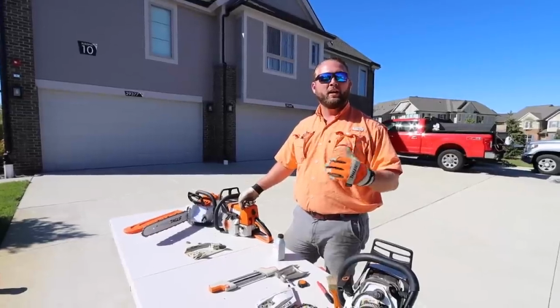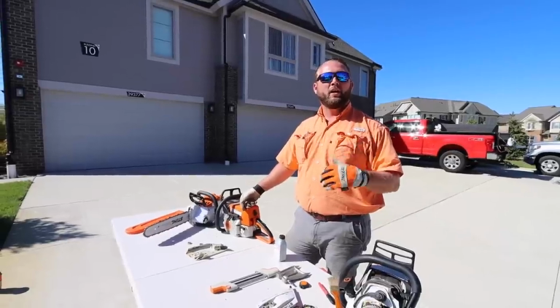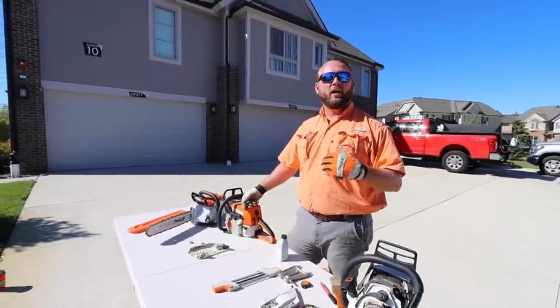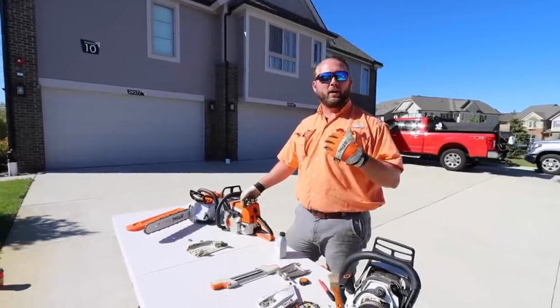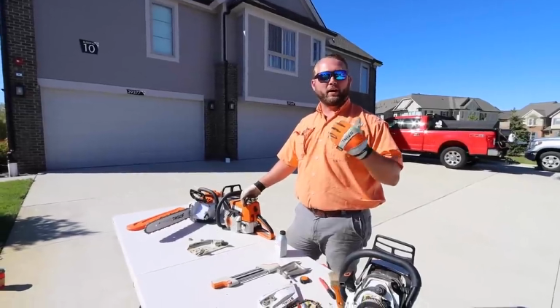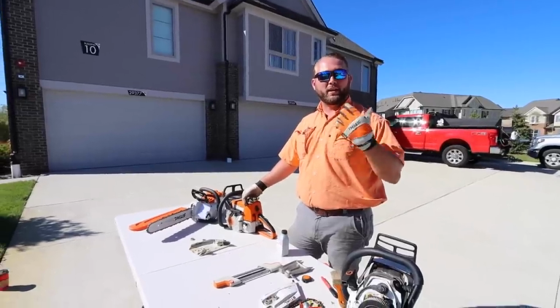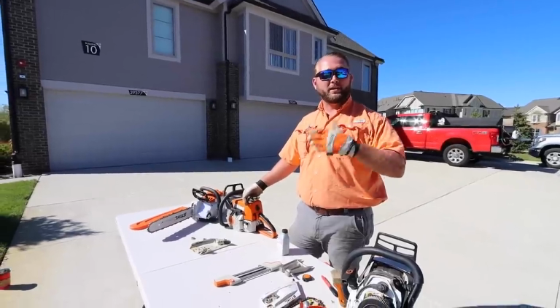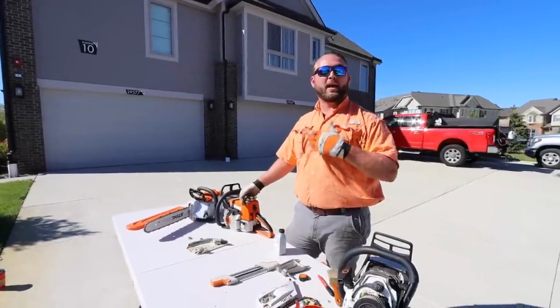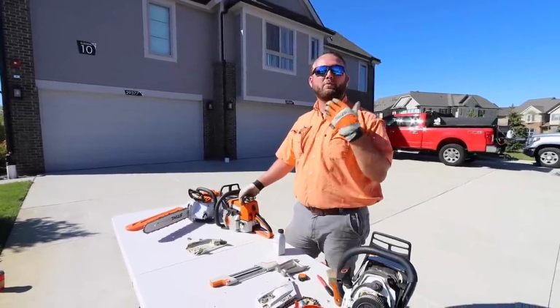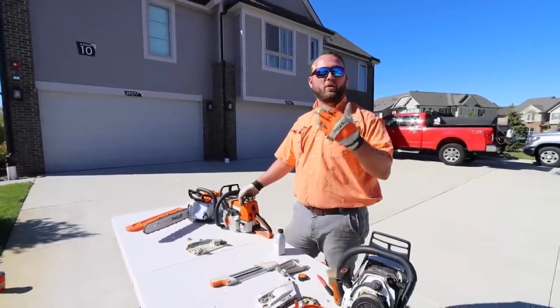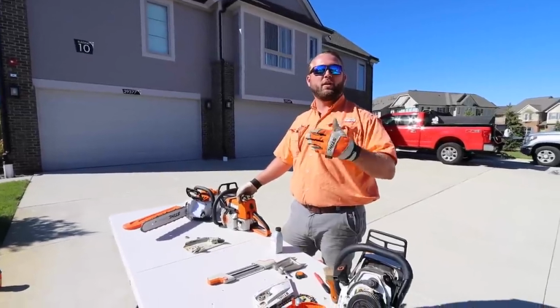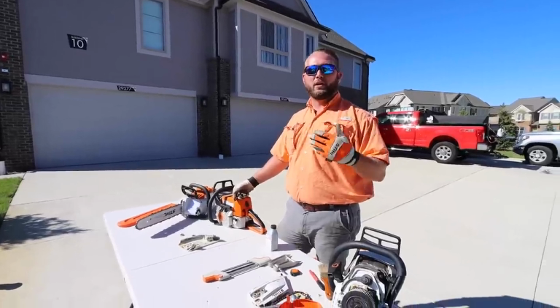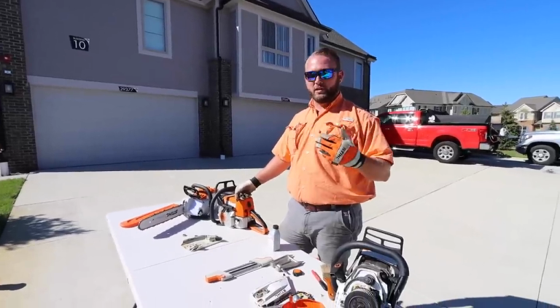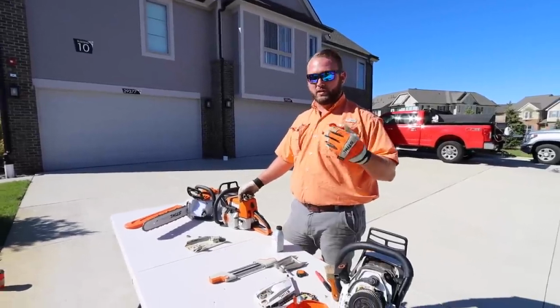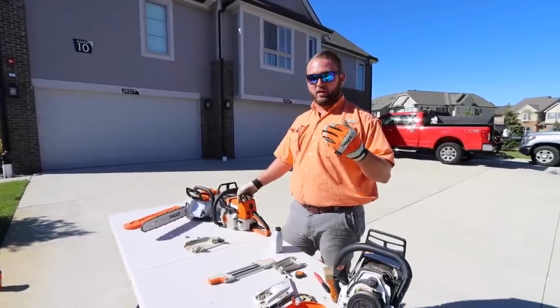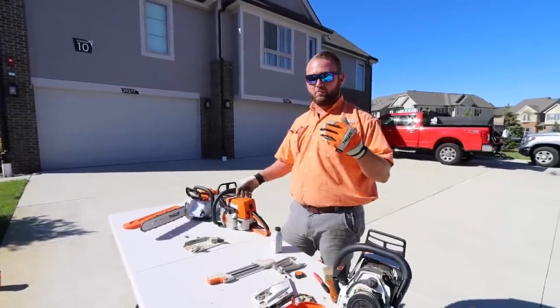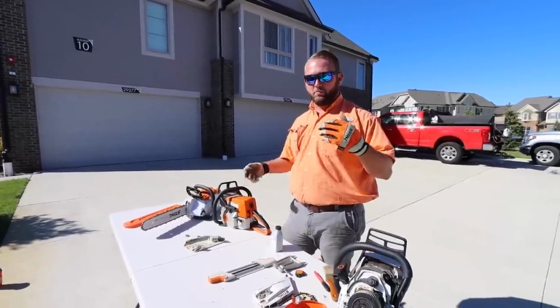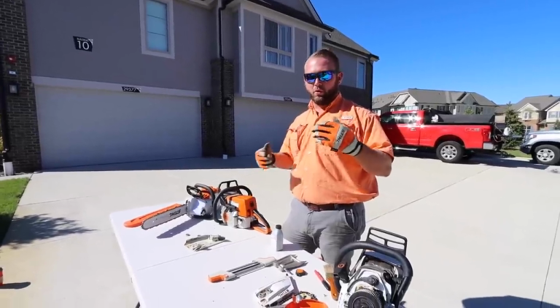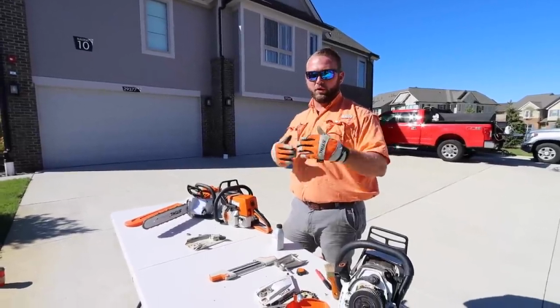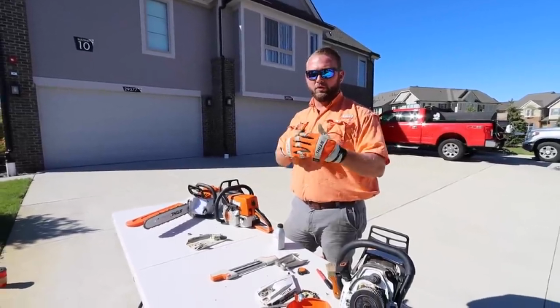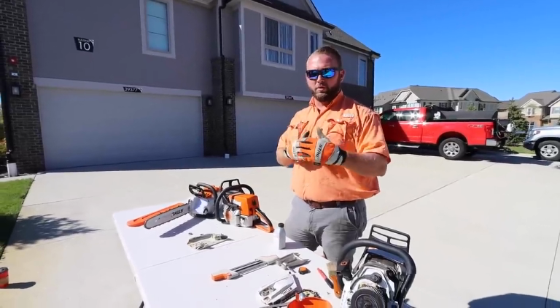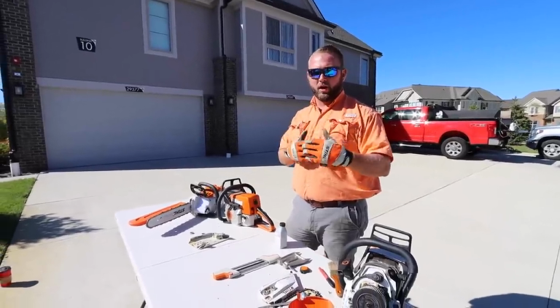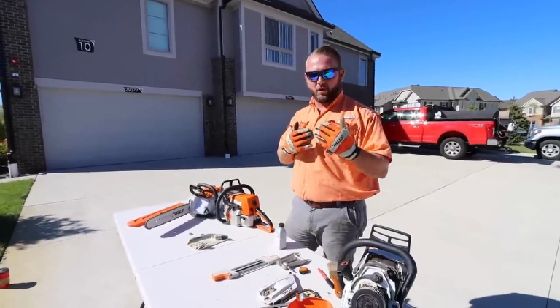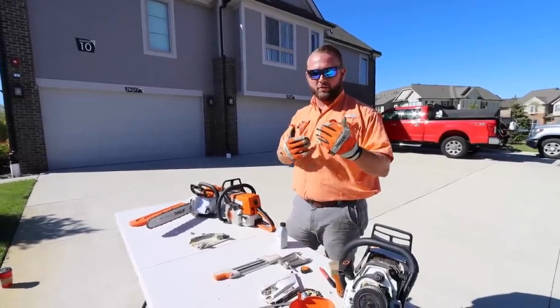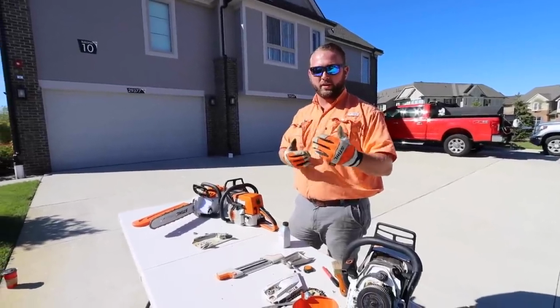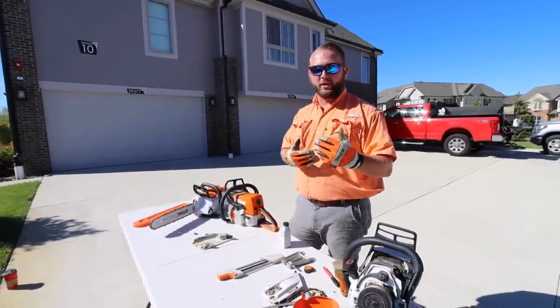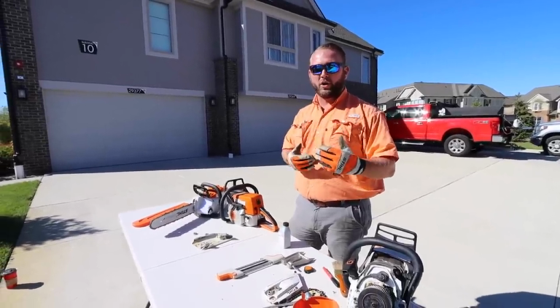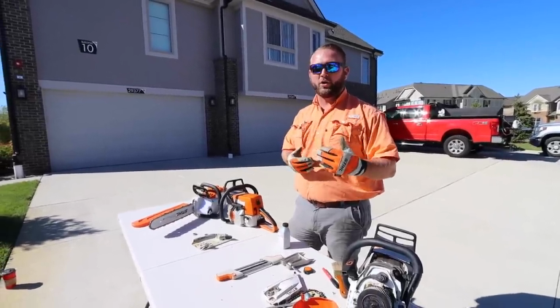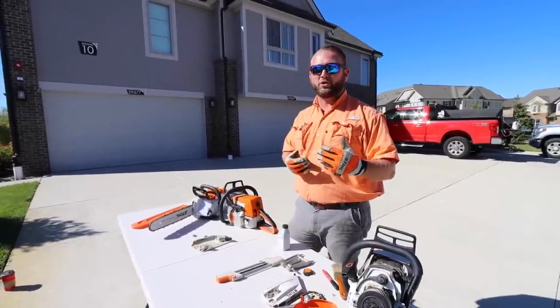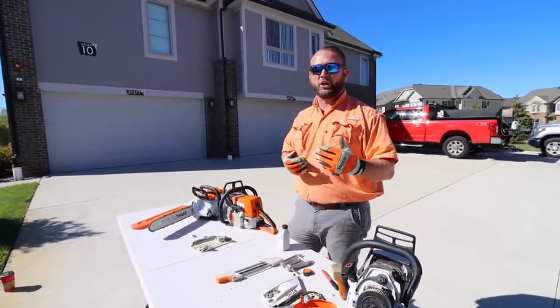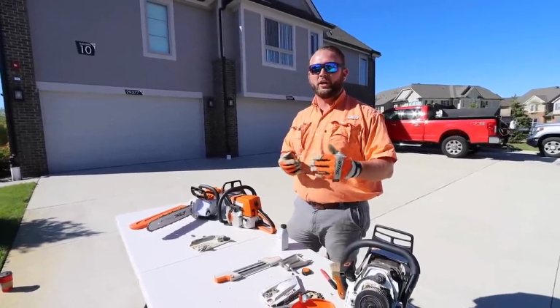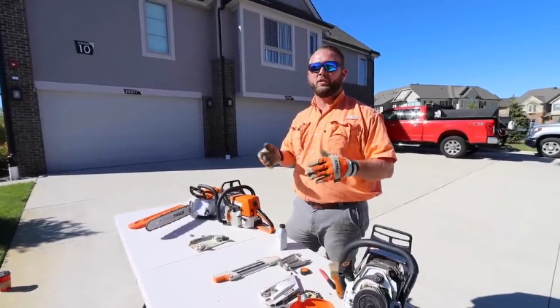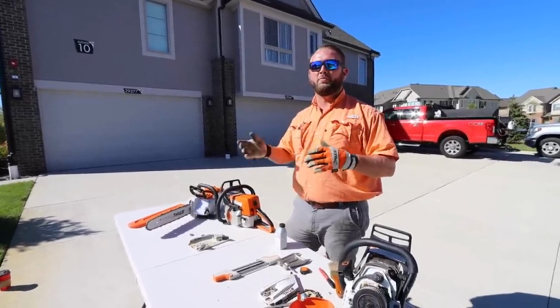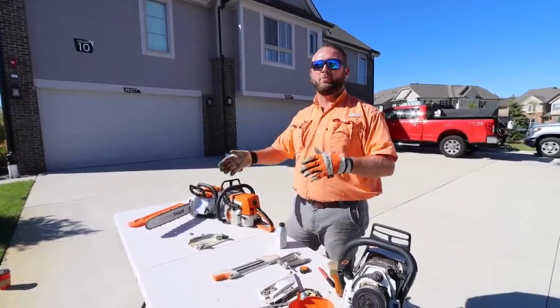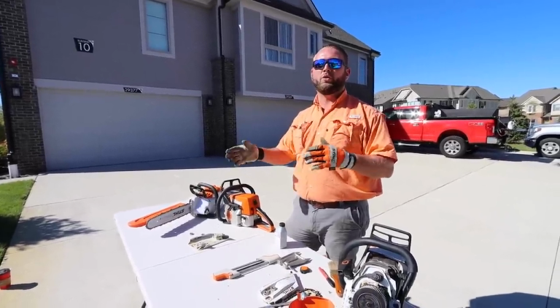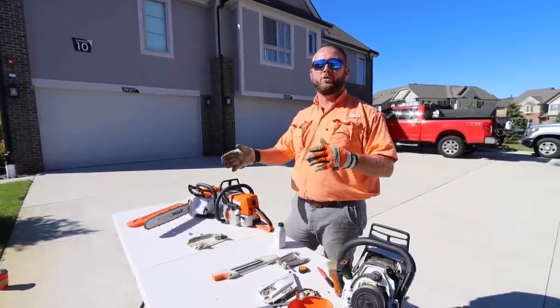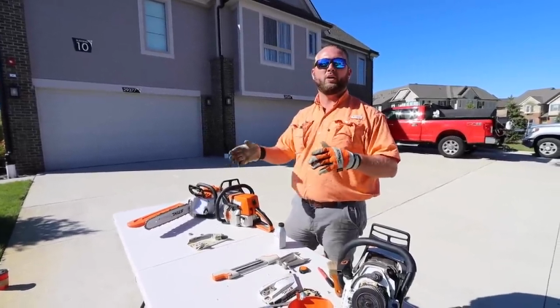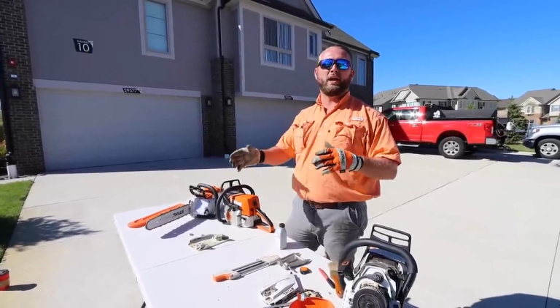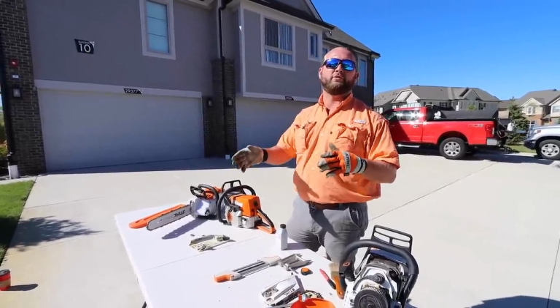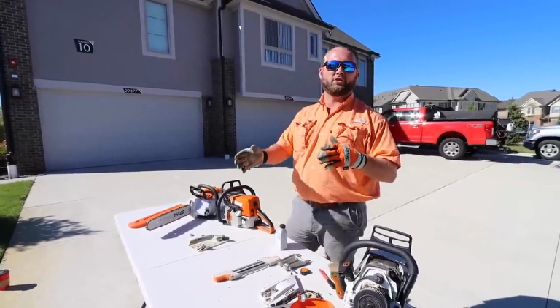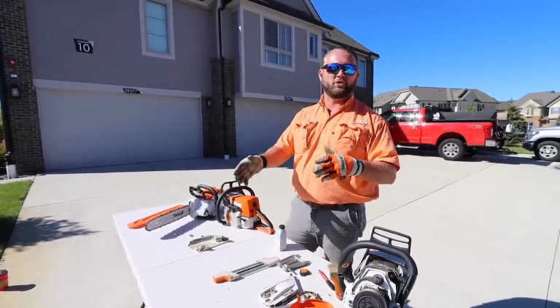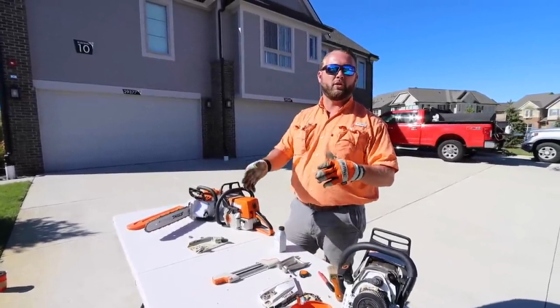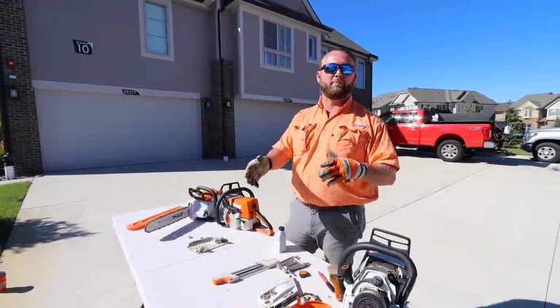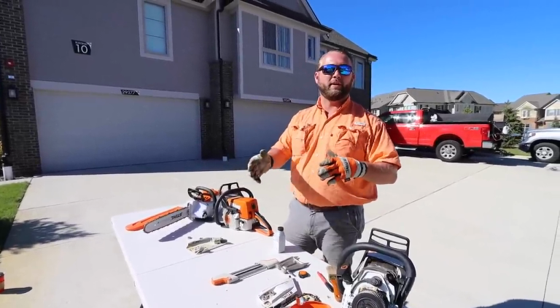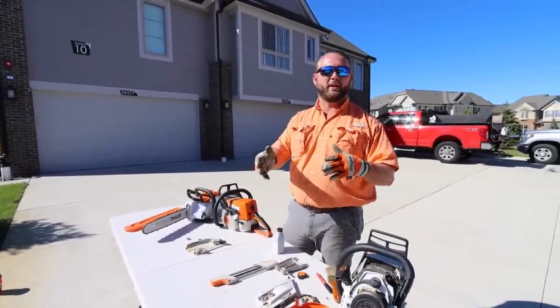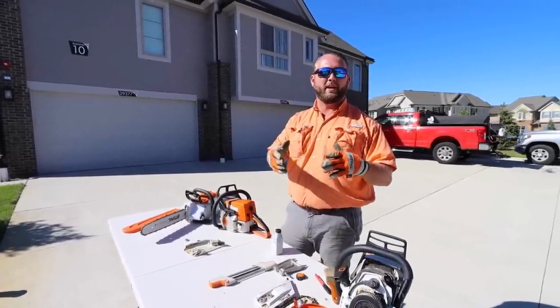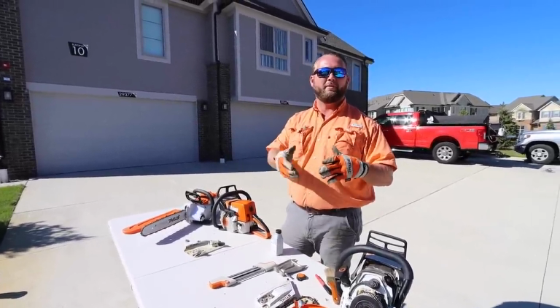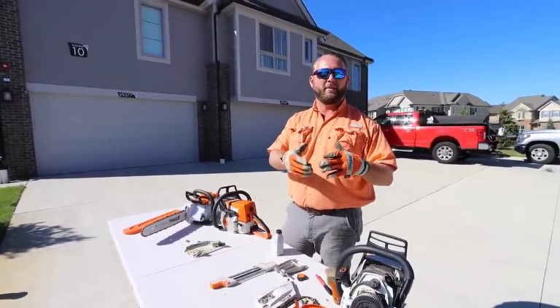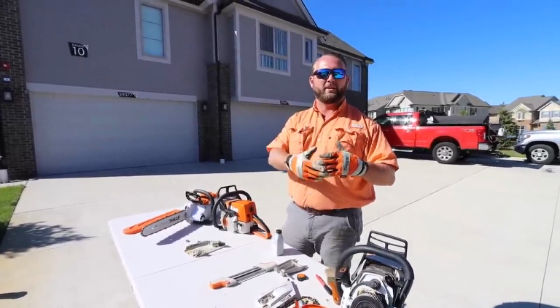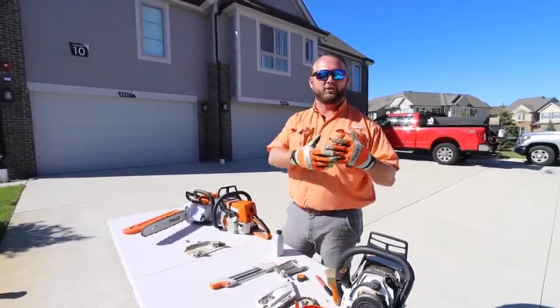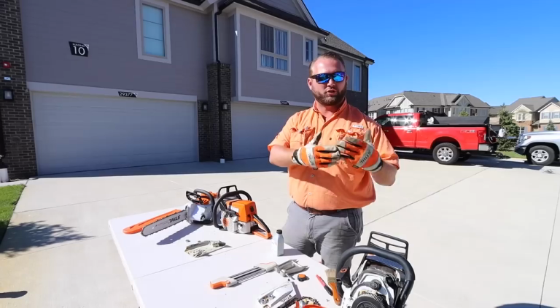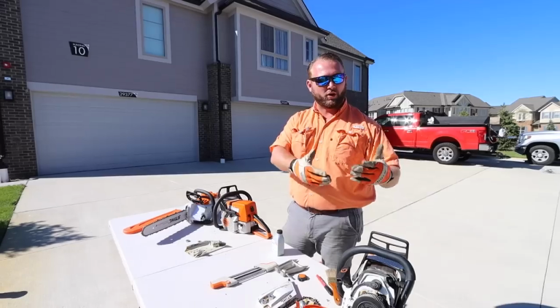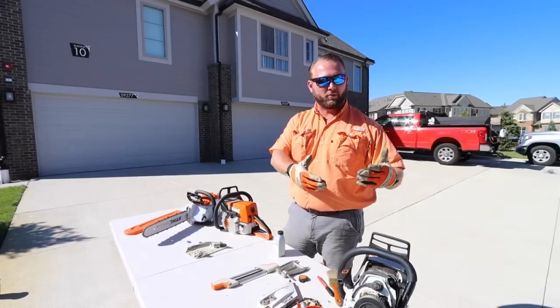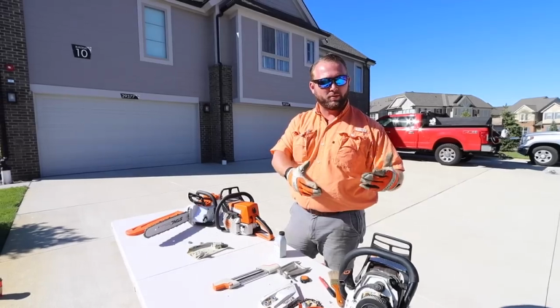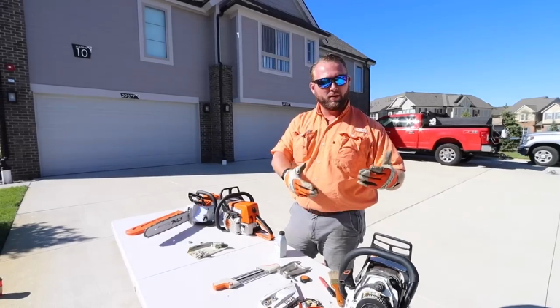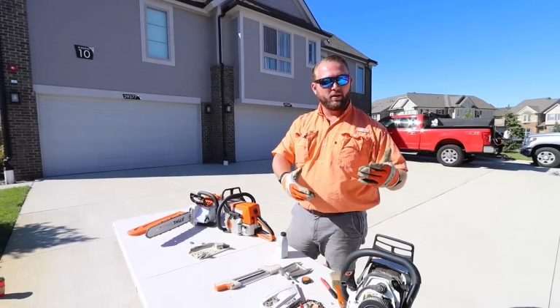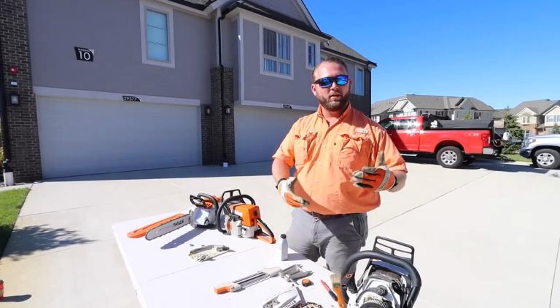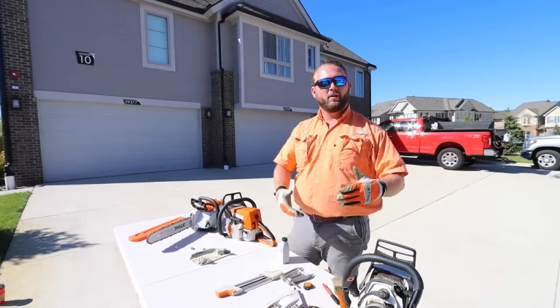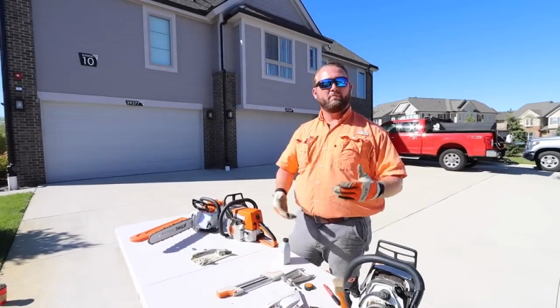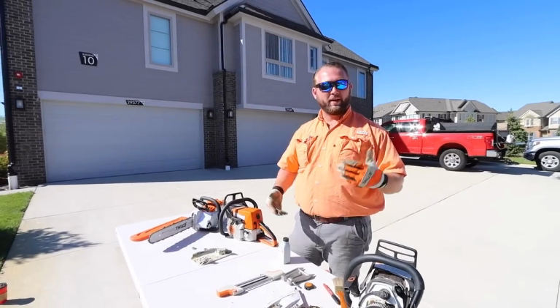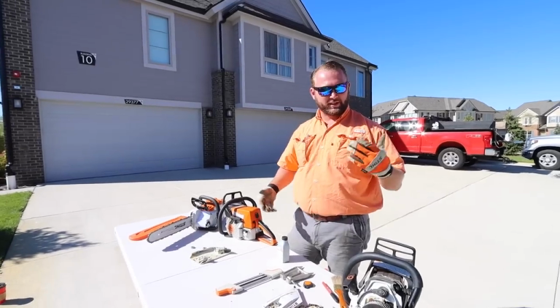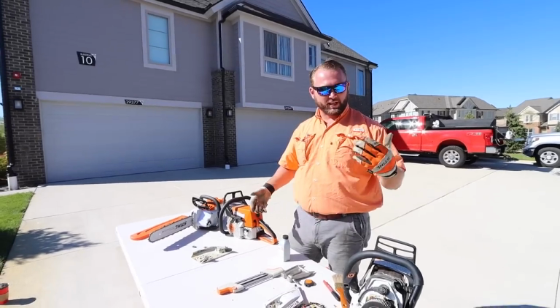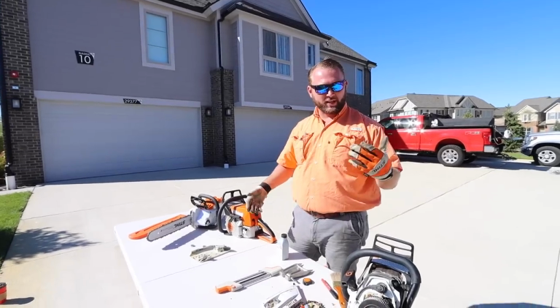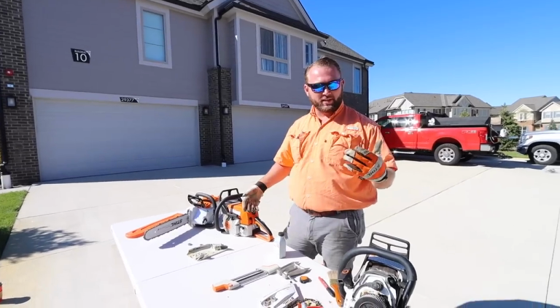What this two-in-one file does is it sharpens your cutting head as well as sharpens the raker right here at the same time — grinding that down. So you're getting a true sharpen every time. When you want to sharpen, look at your wood chips. Are you making wood chips or are you starting to make dust? If you're starting to make dust, stop and sharpen the chain. Because the more you cut with a dull chain, the more you'll have to sharpen to get it back to sharp.